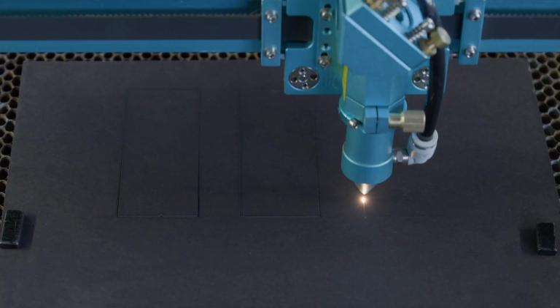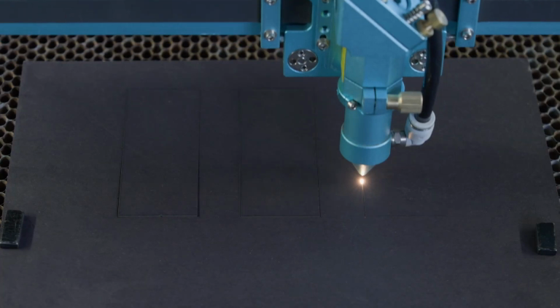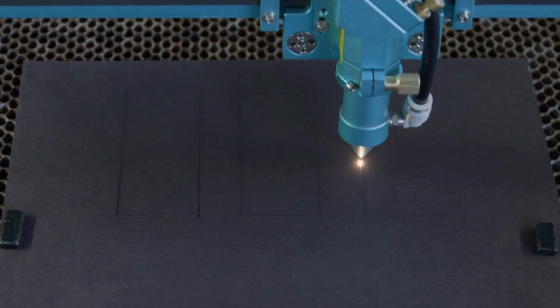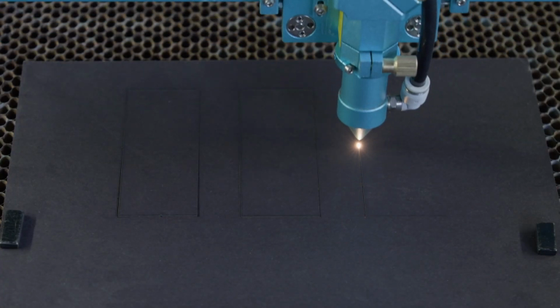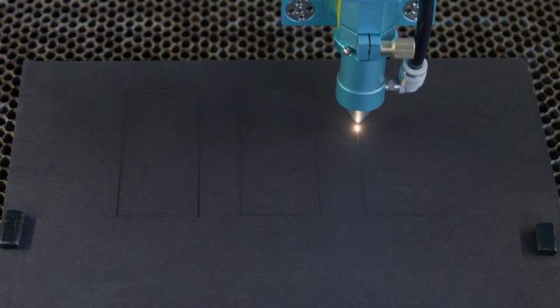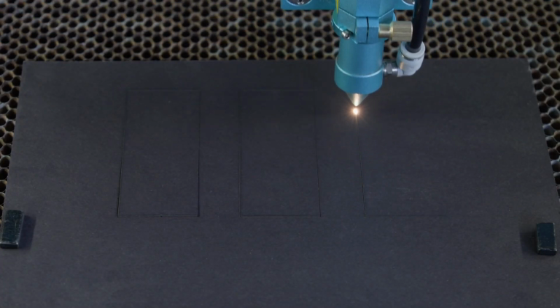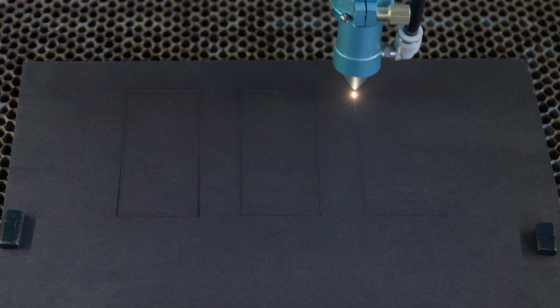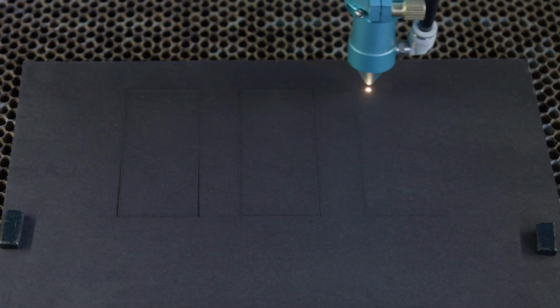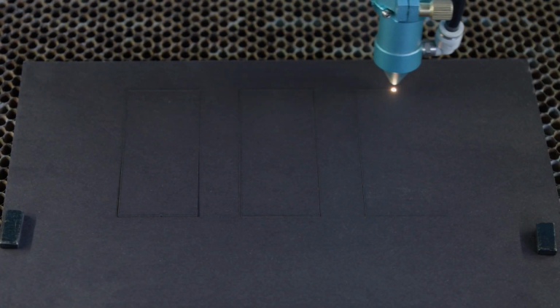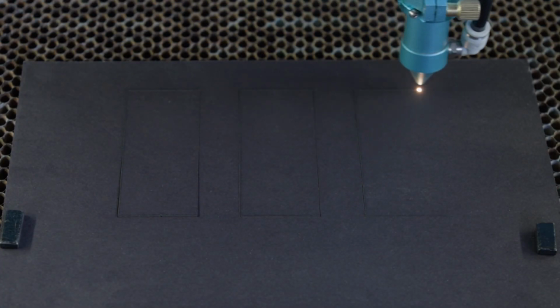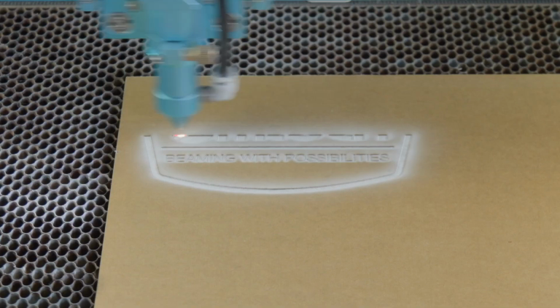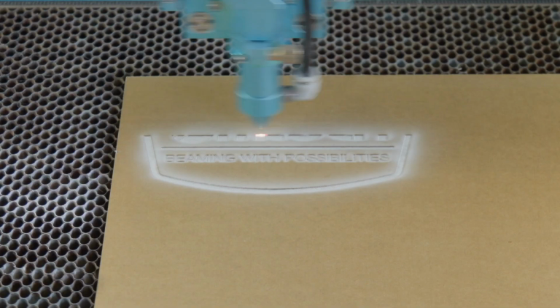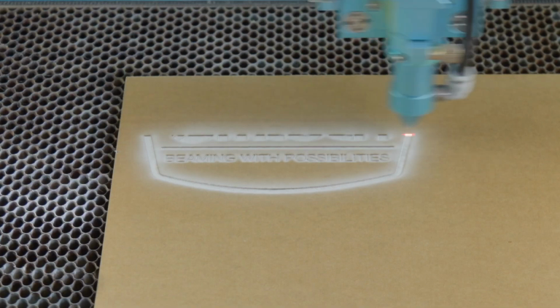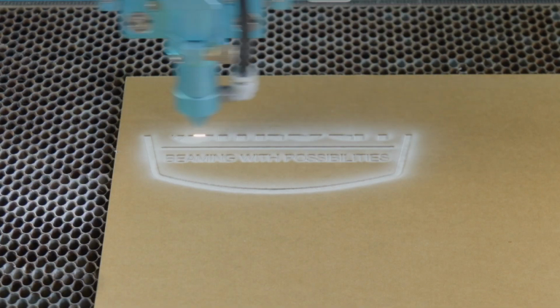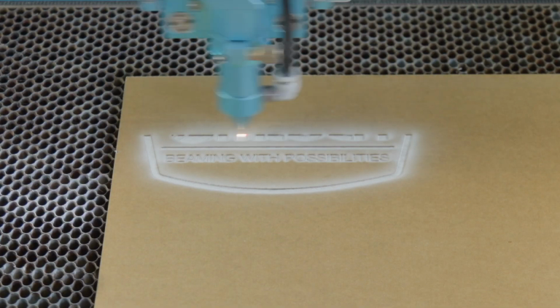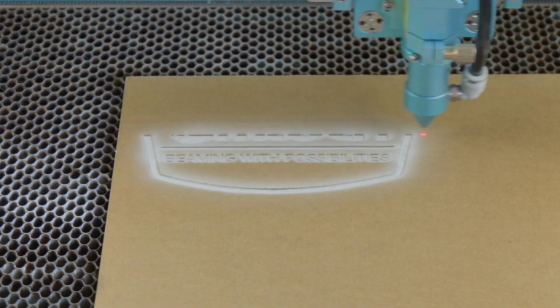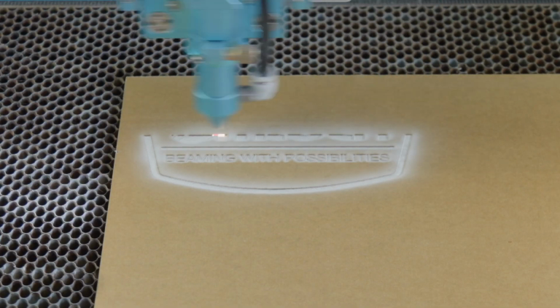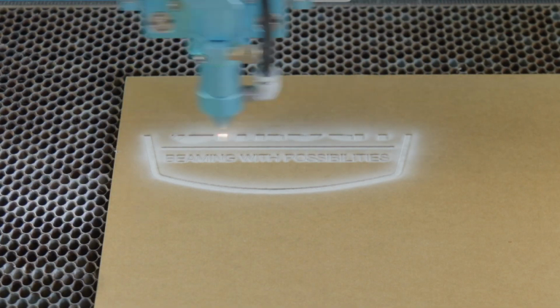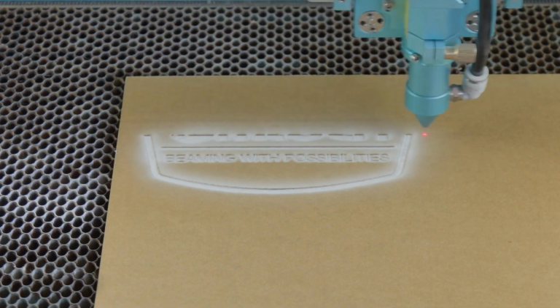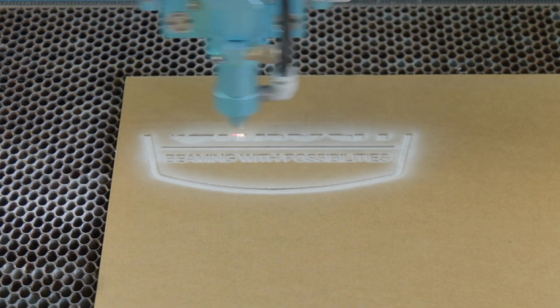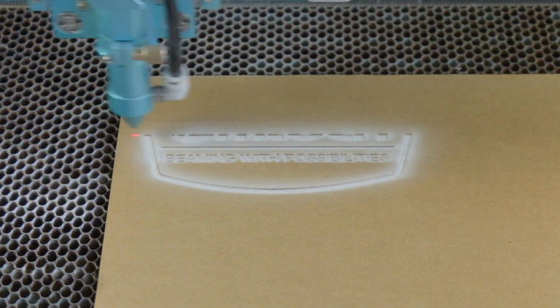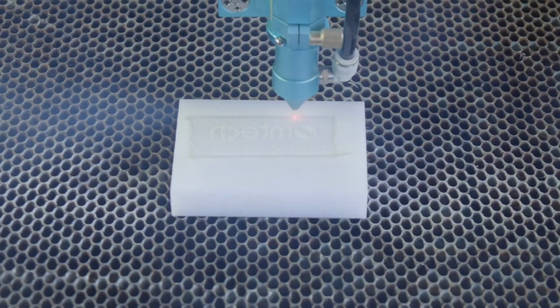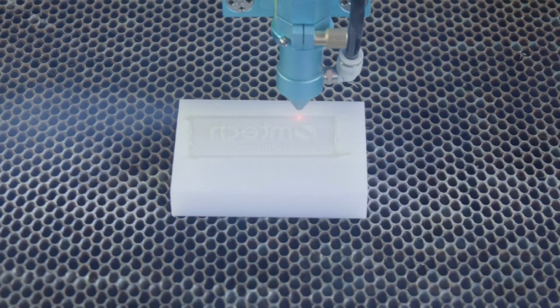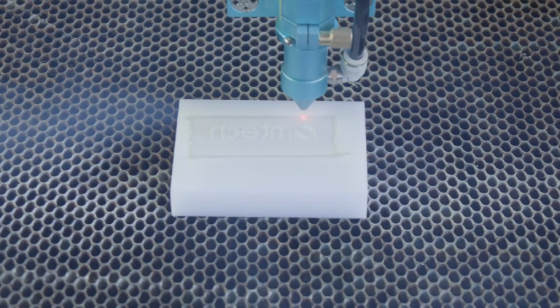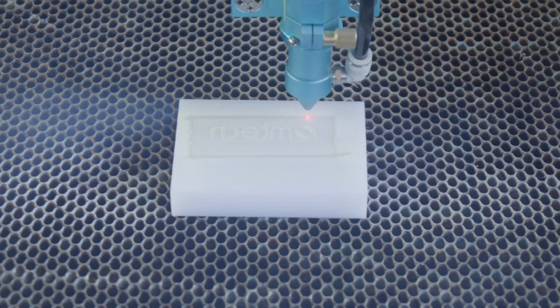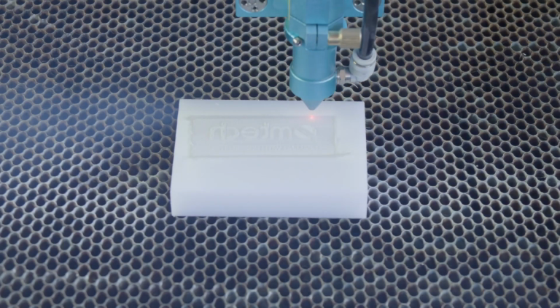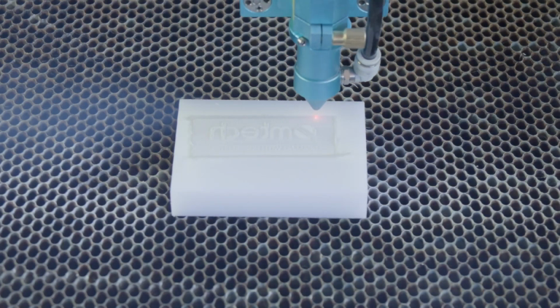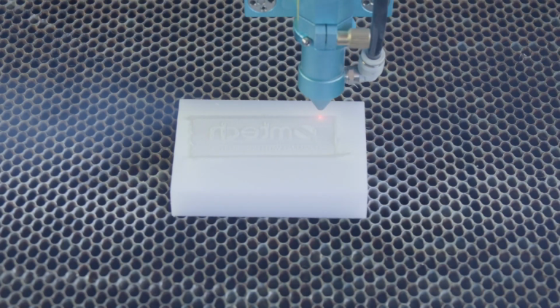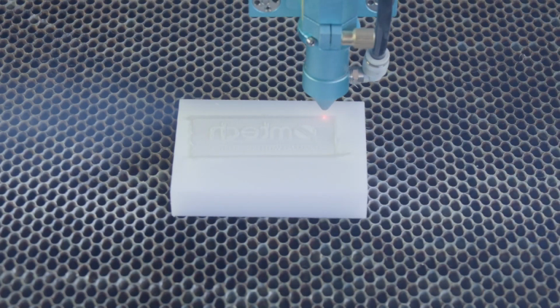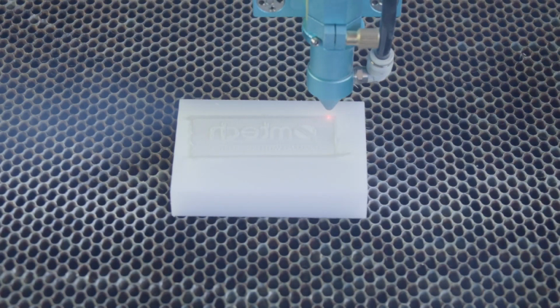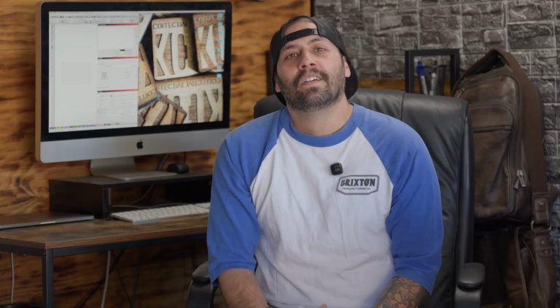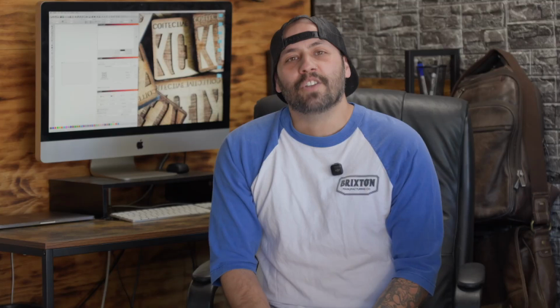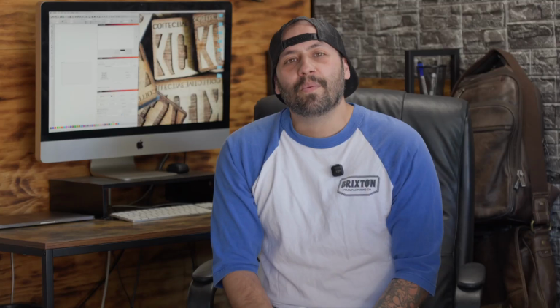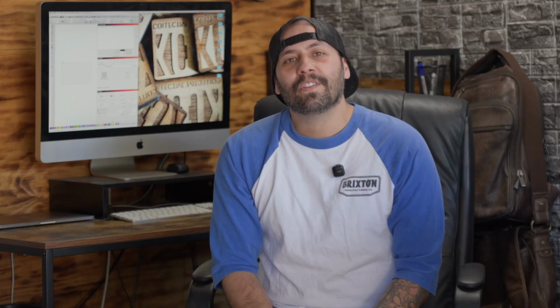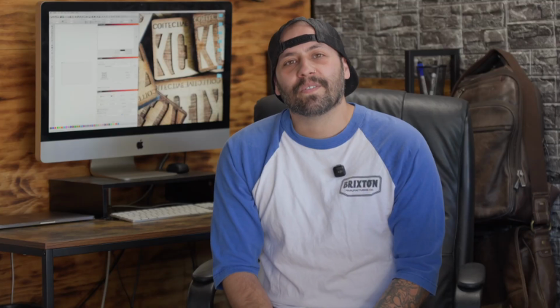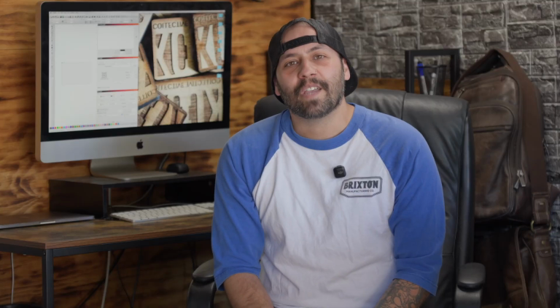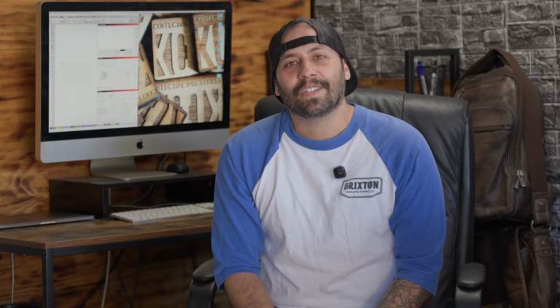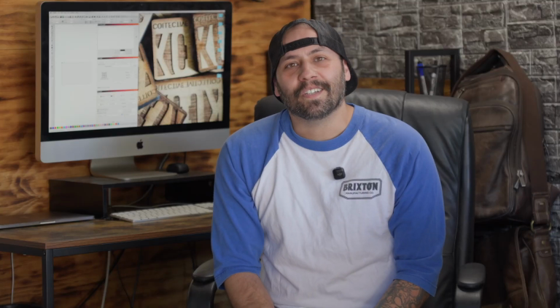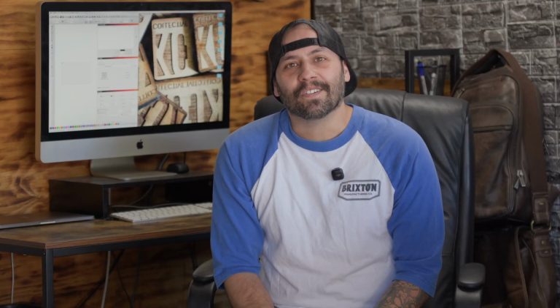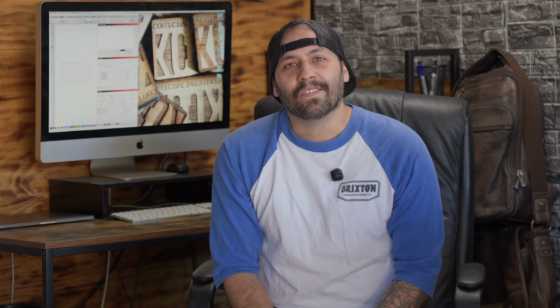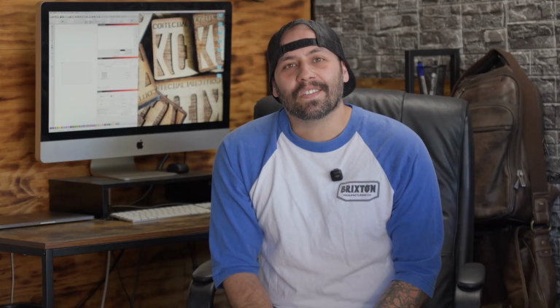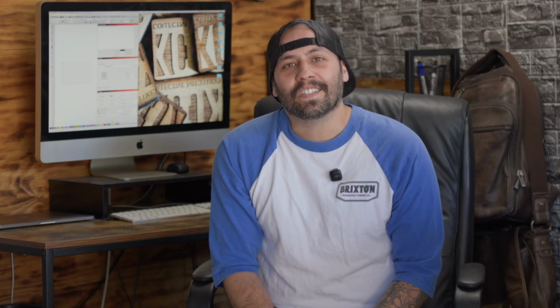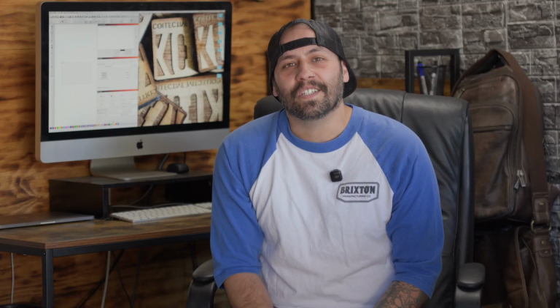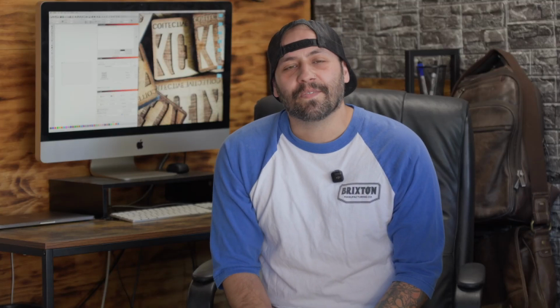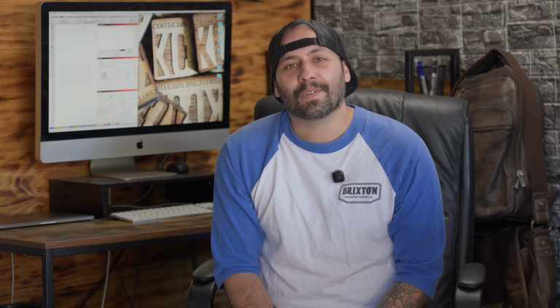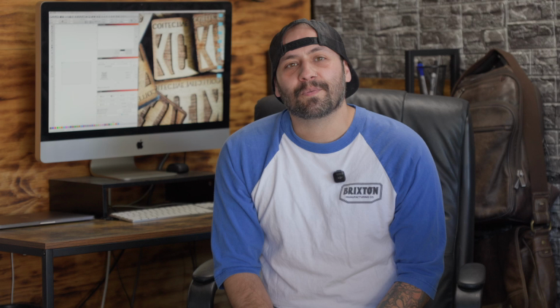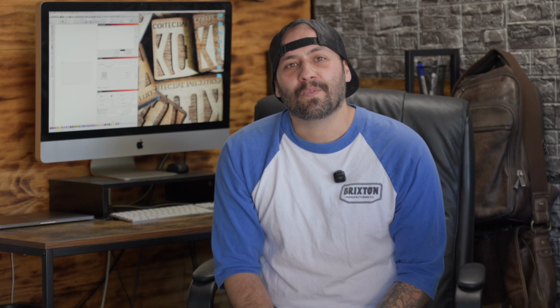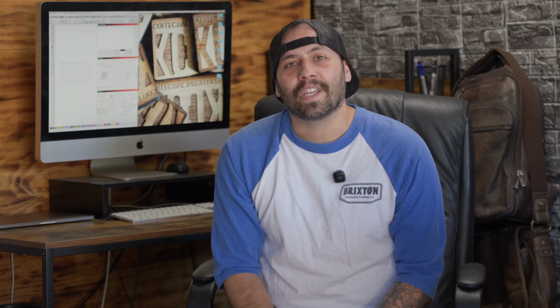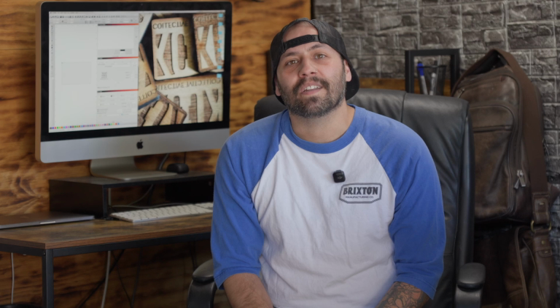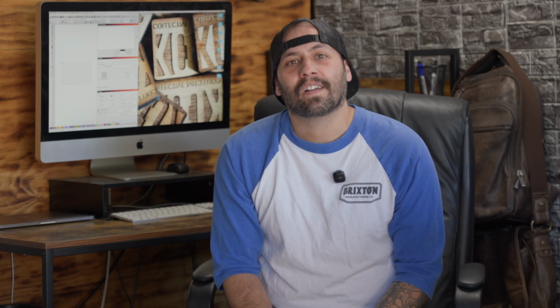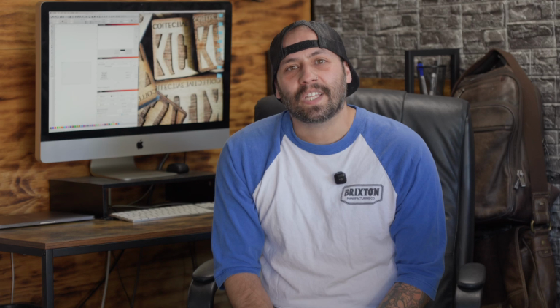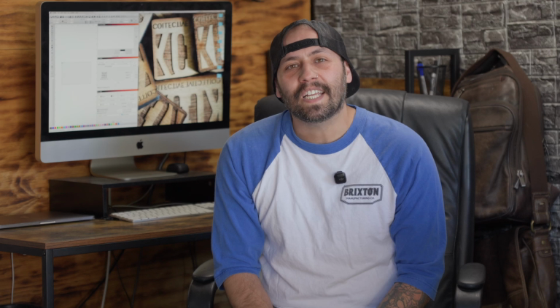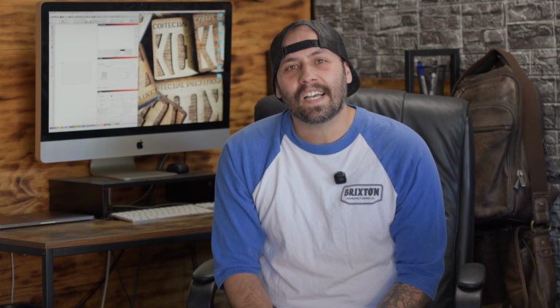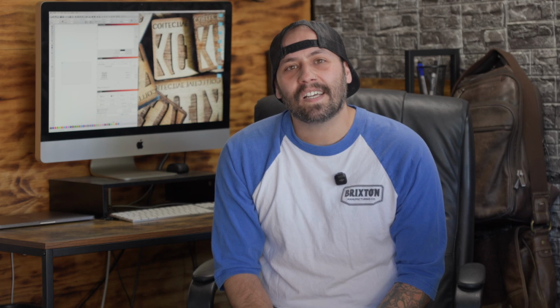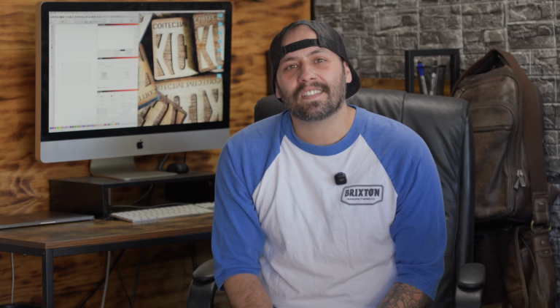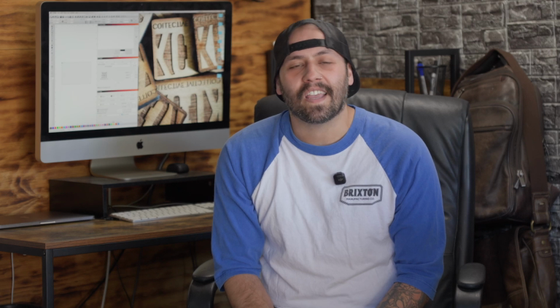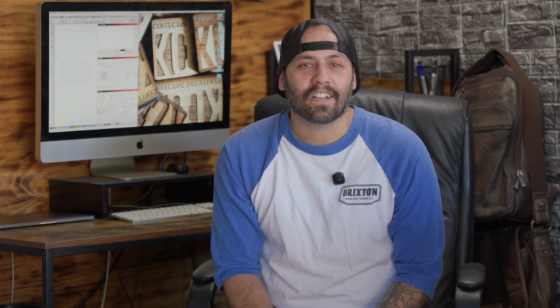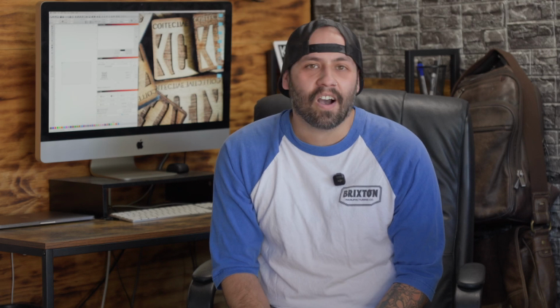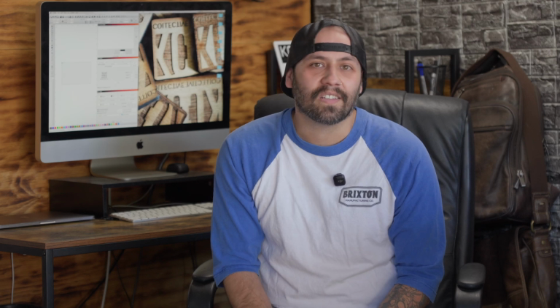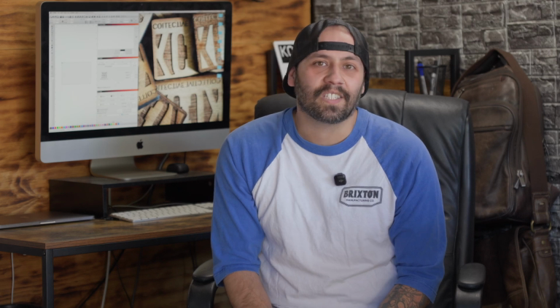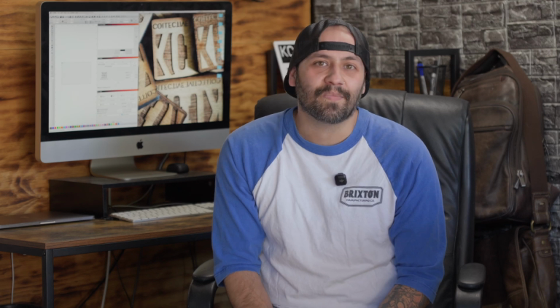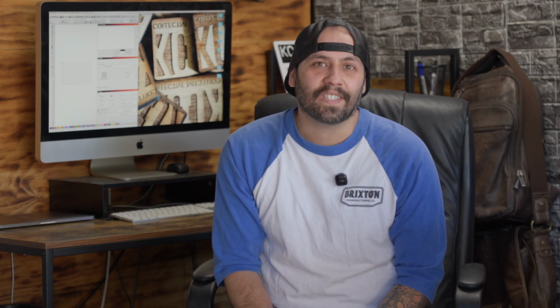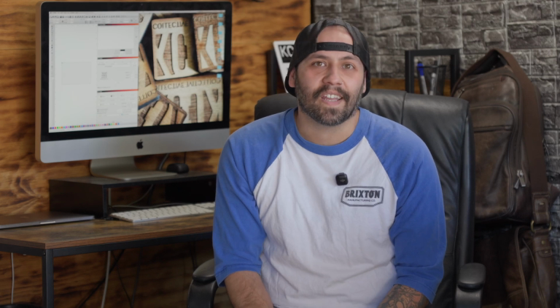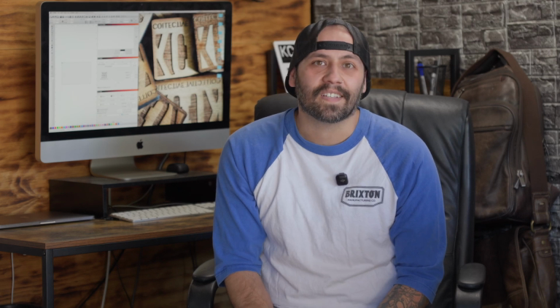Ever wonder what a CO2 laser can actually cut? Knowing the right materials is the difference between clean cuts and costly mistakes.